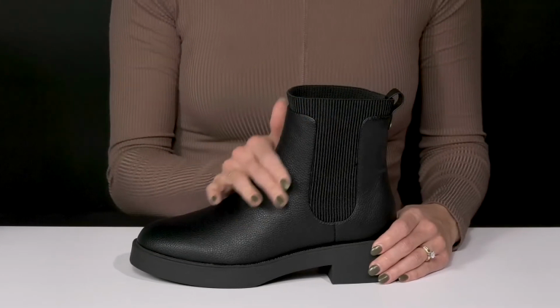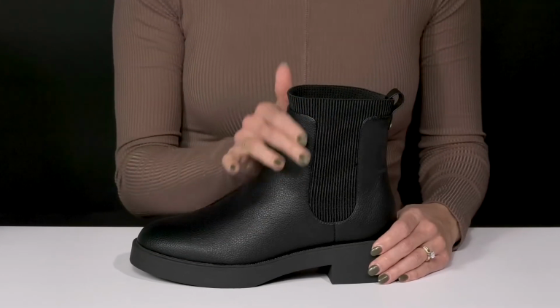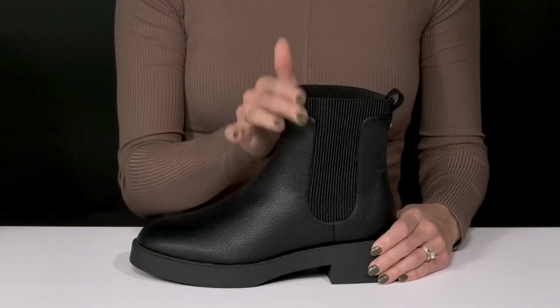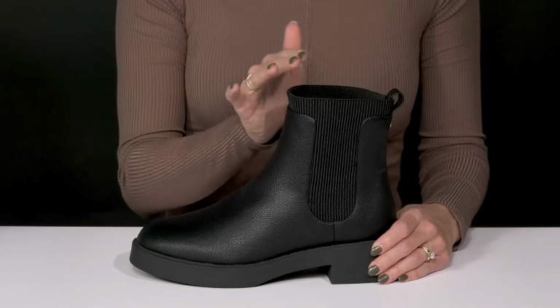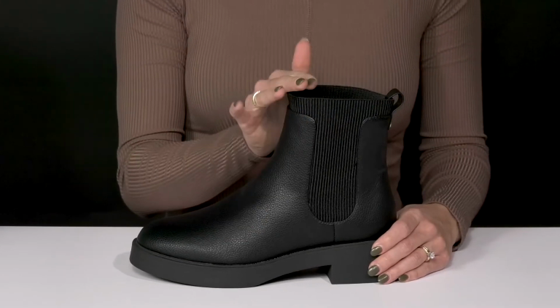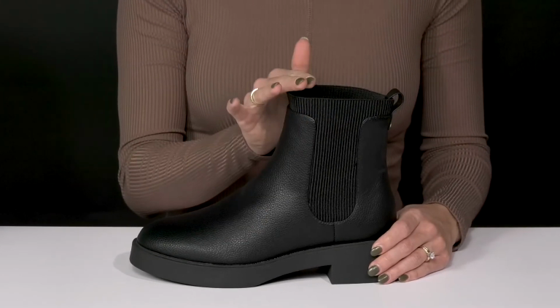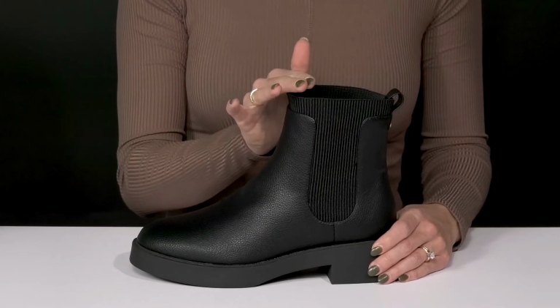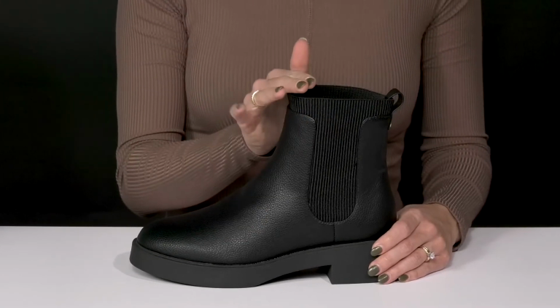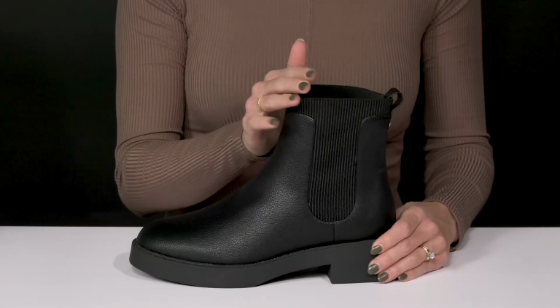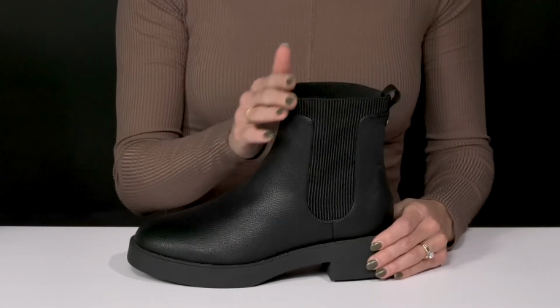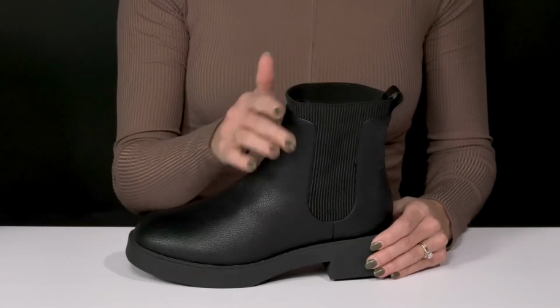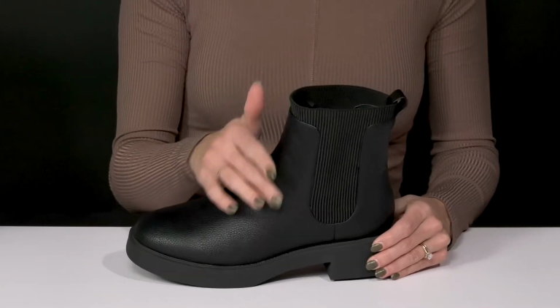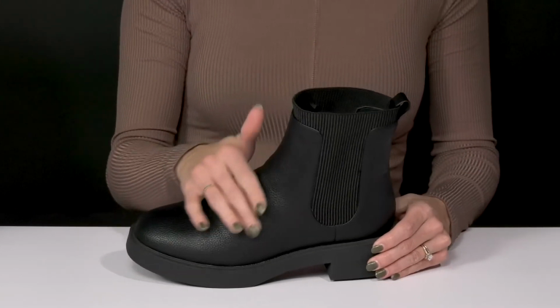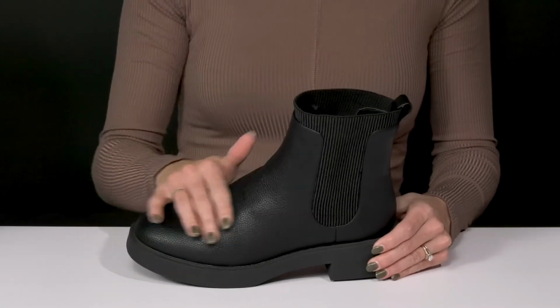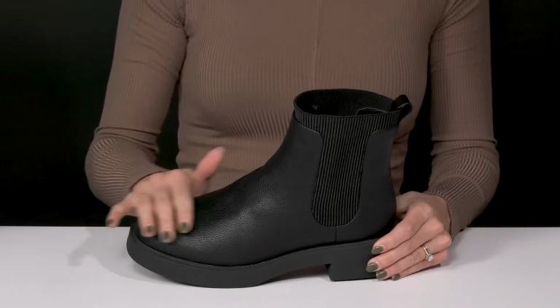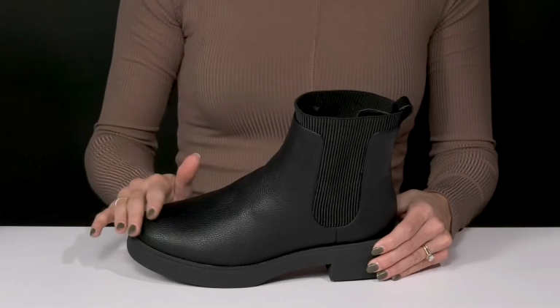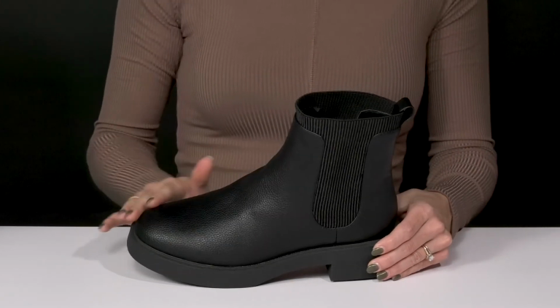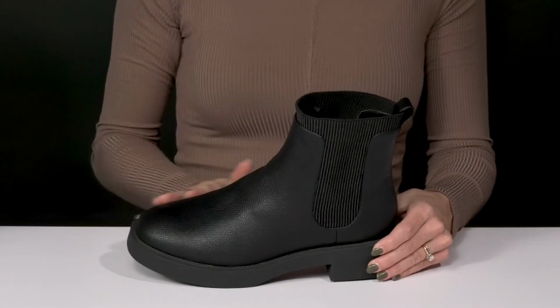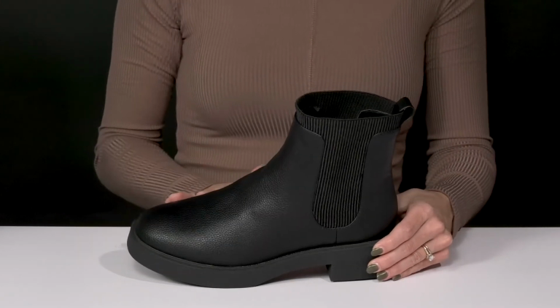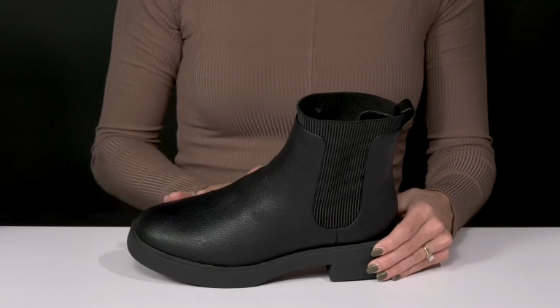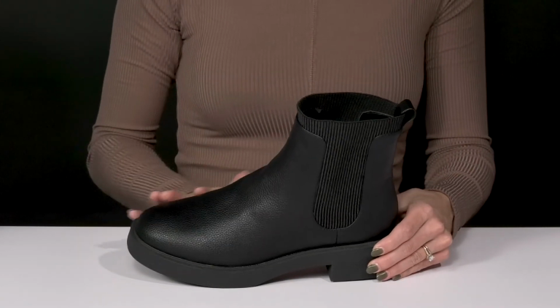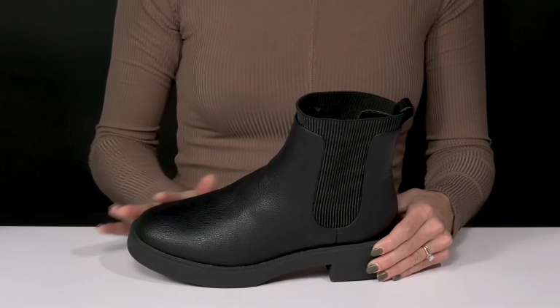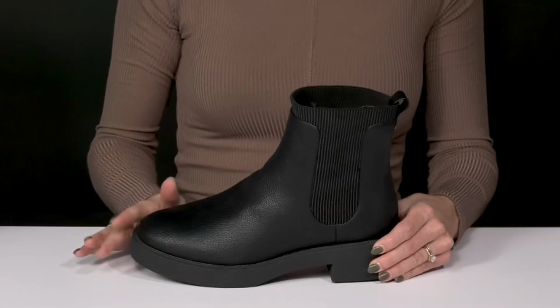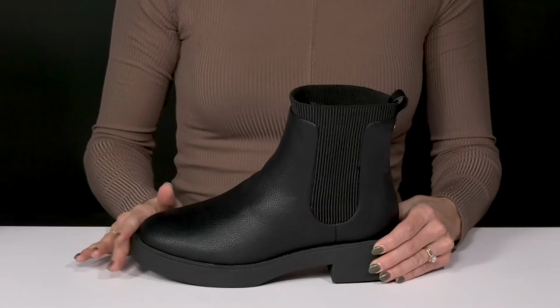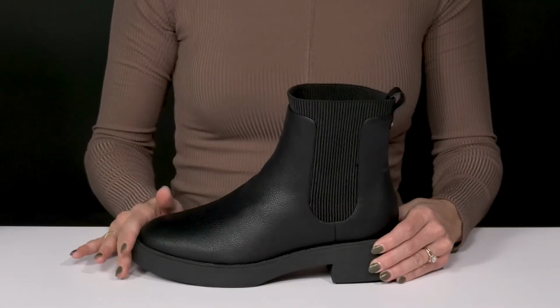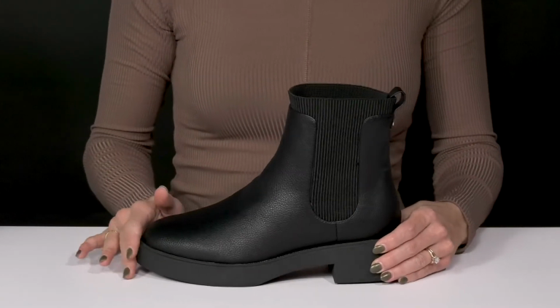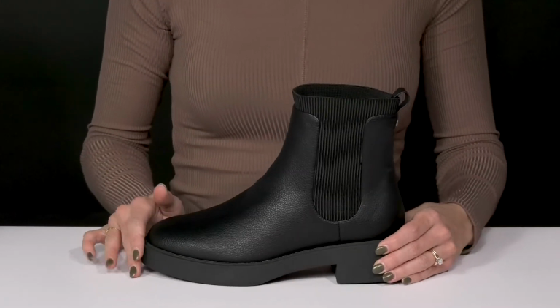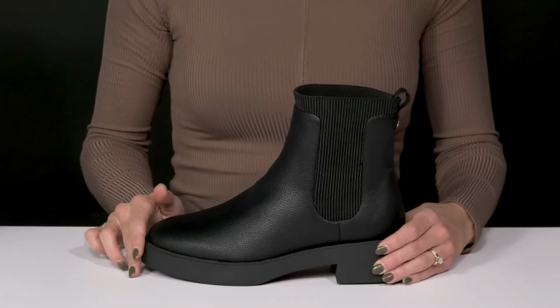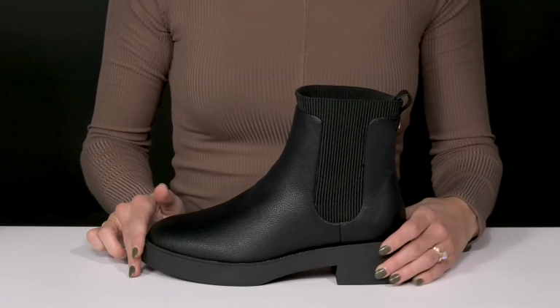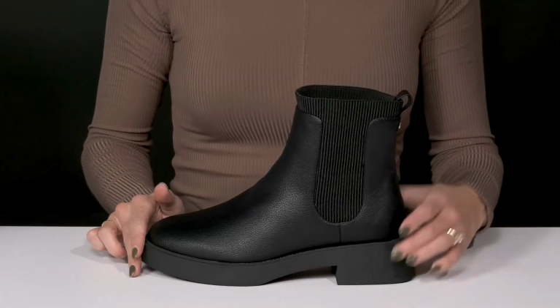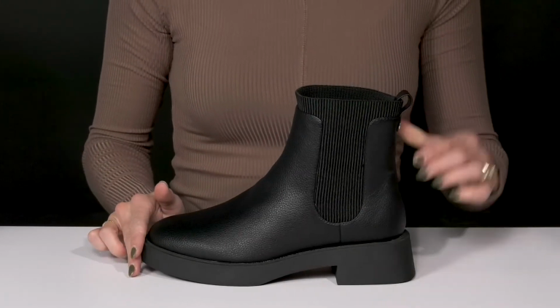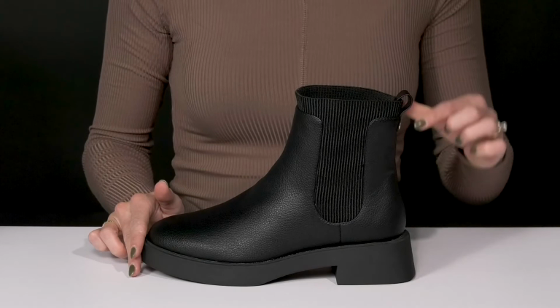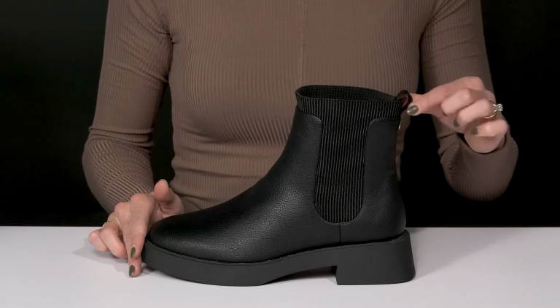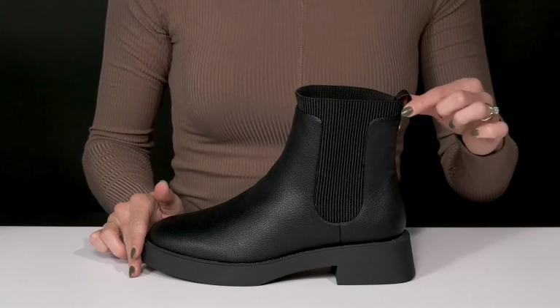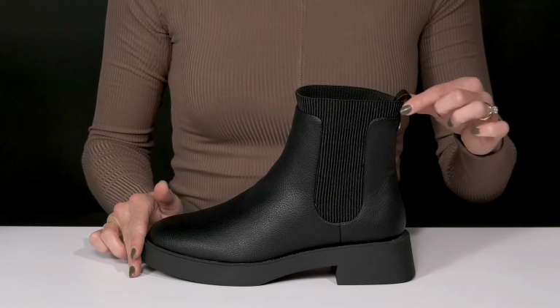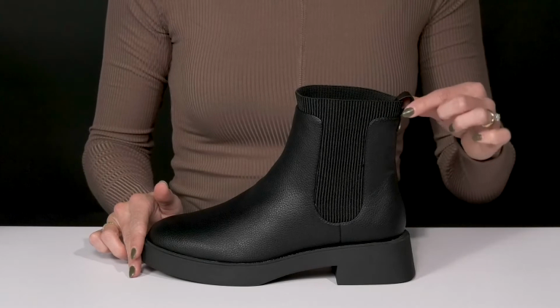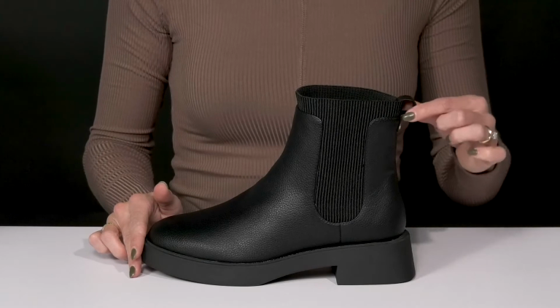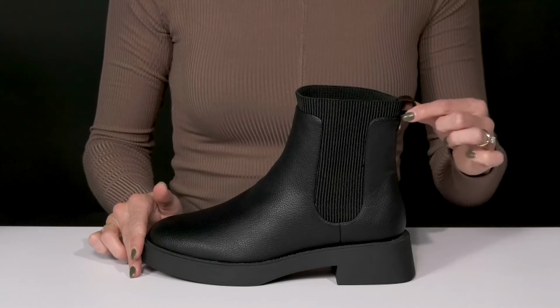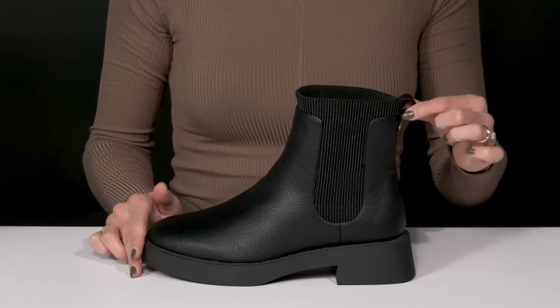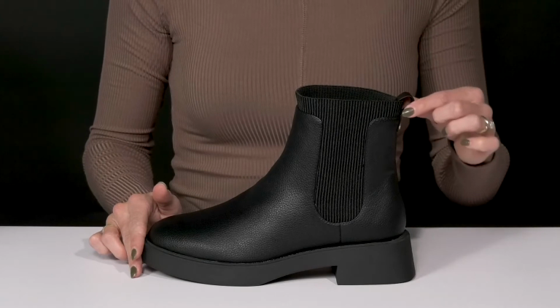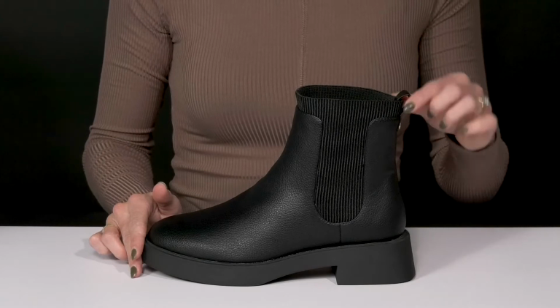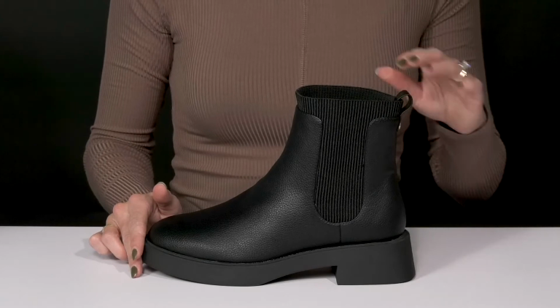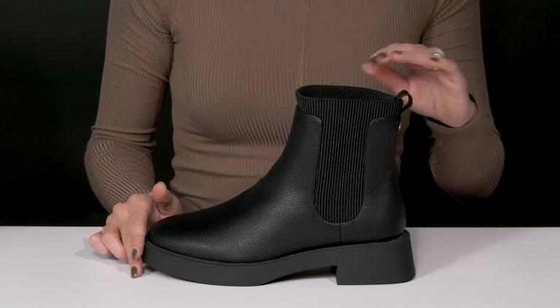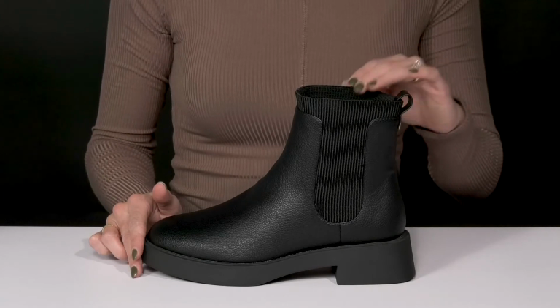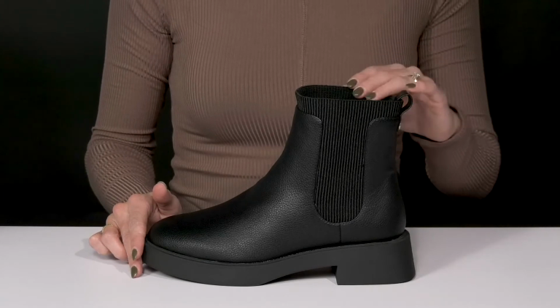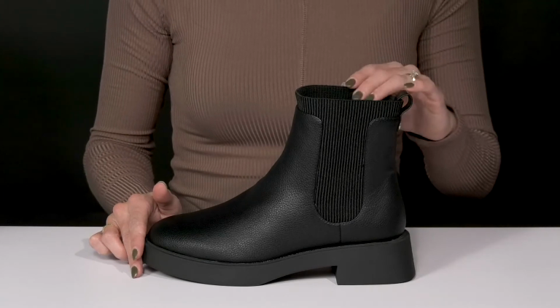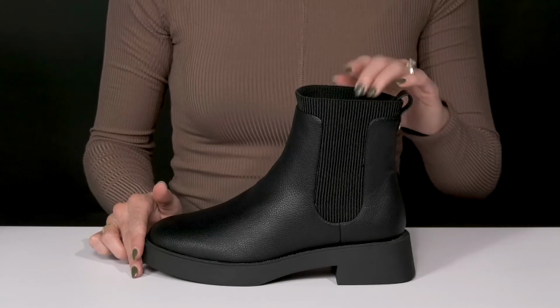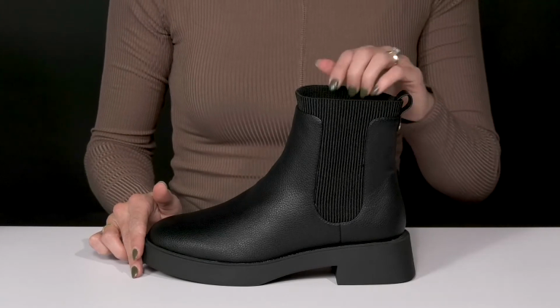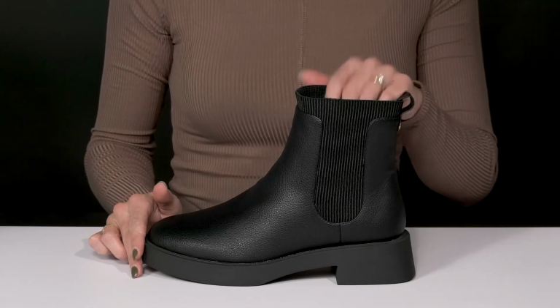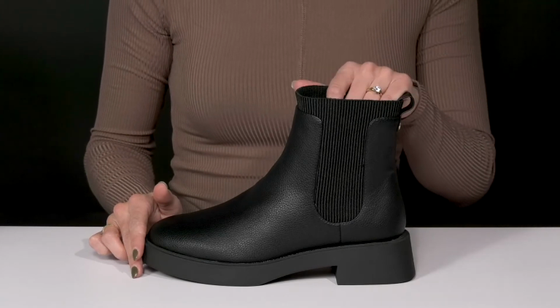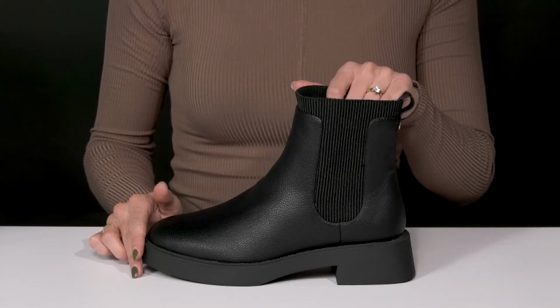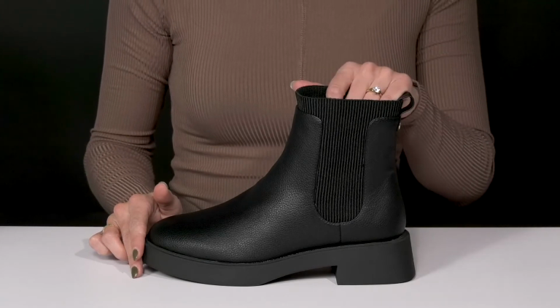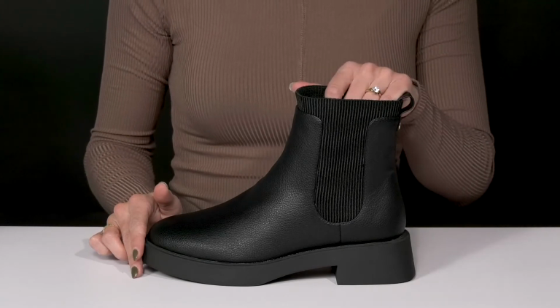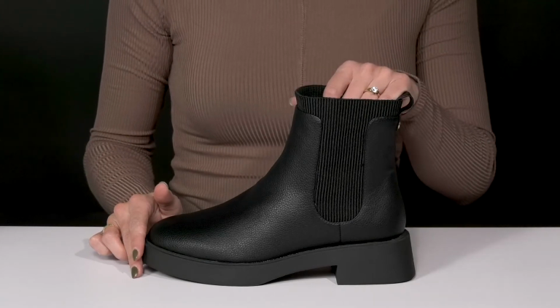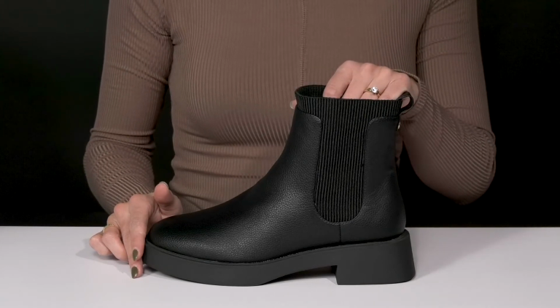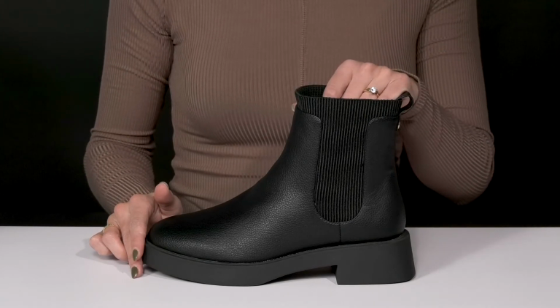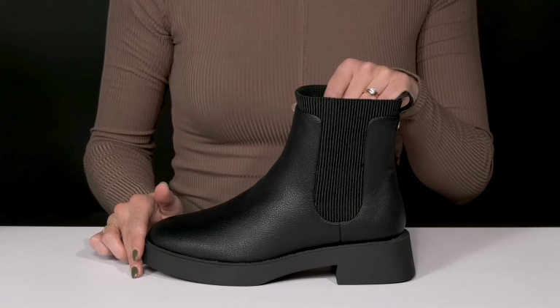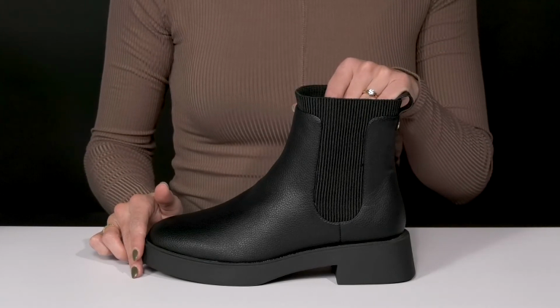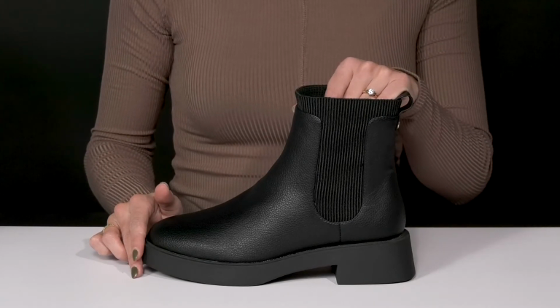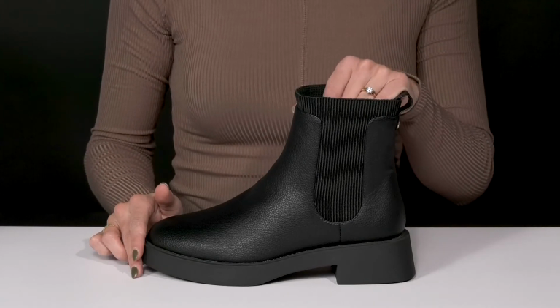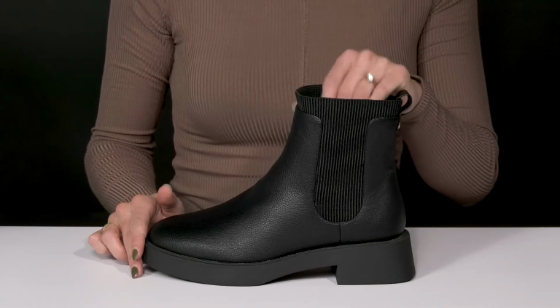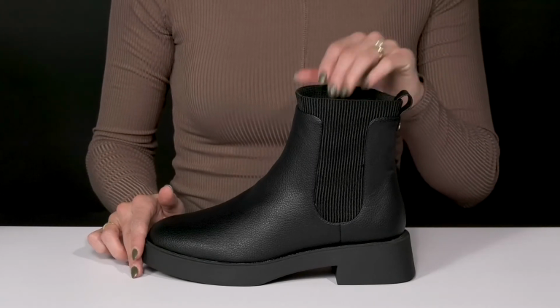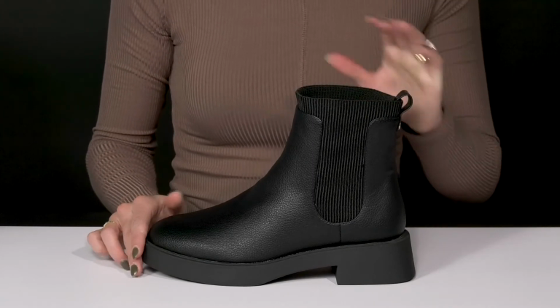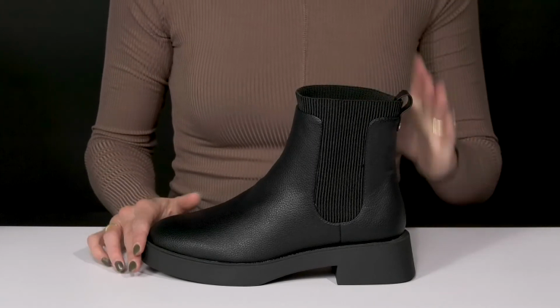They have an ankle height construction with a round toe, and they do have a very convenient pull tab to assist with that hassle-free, easy pull-on.